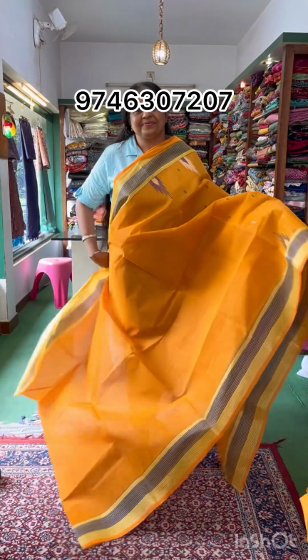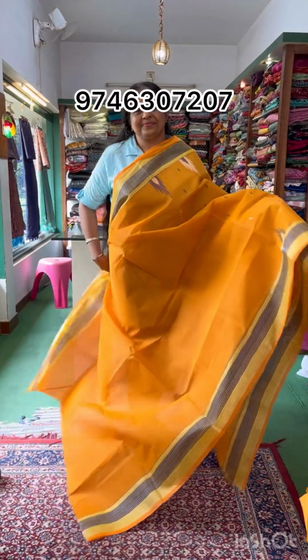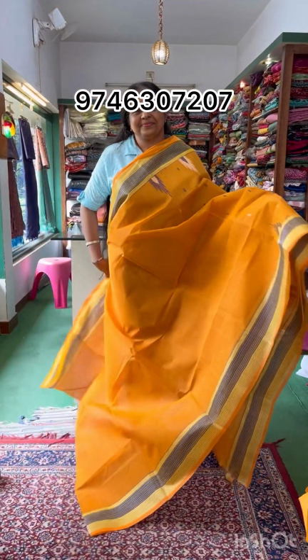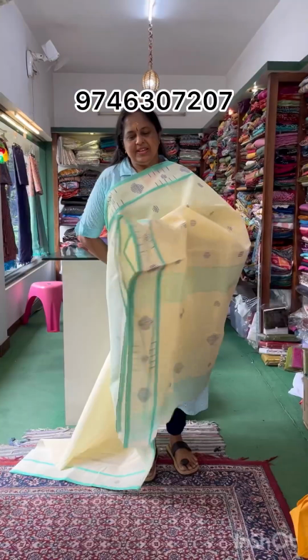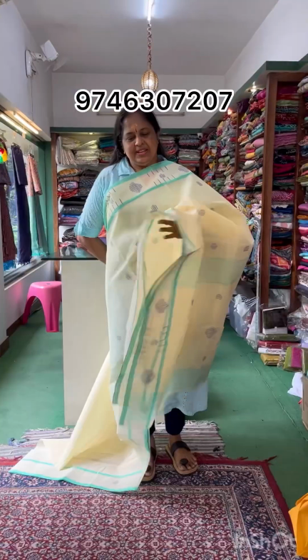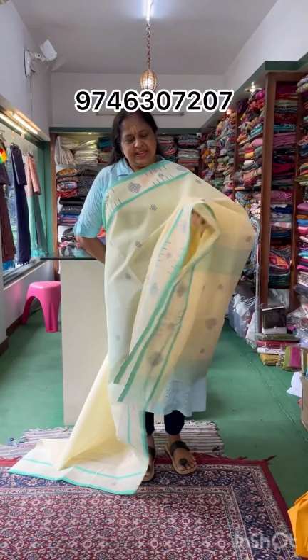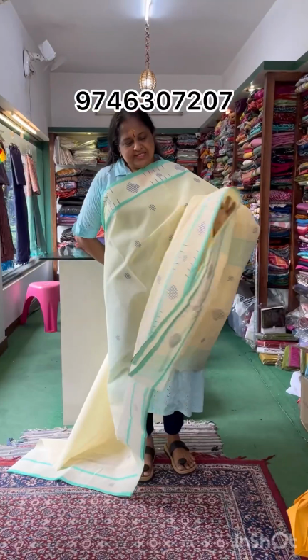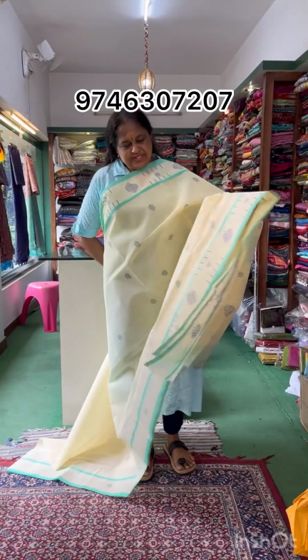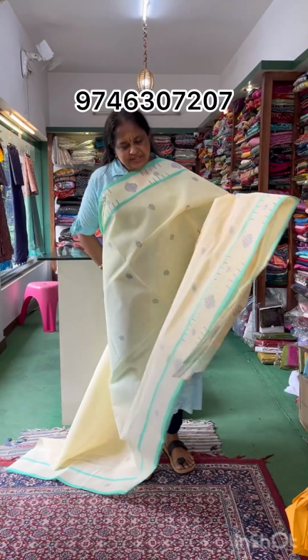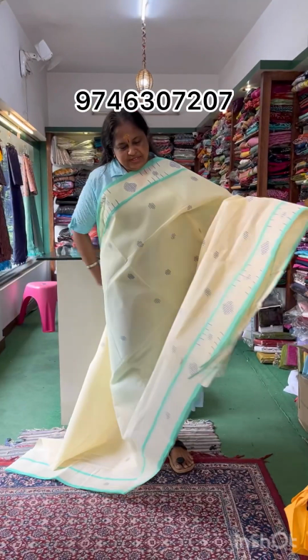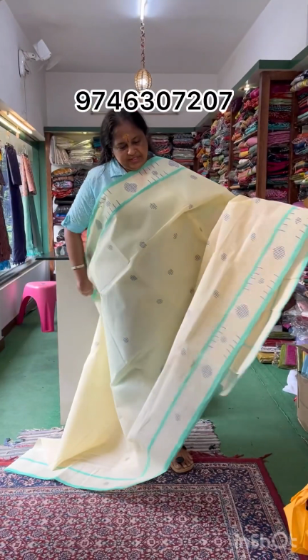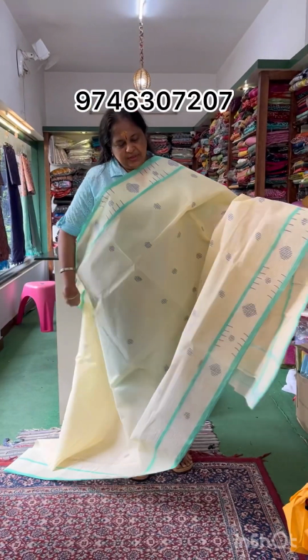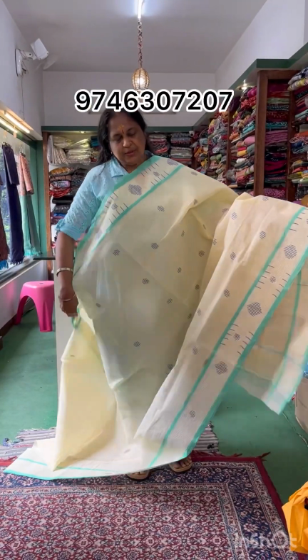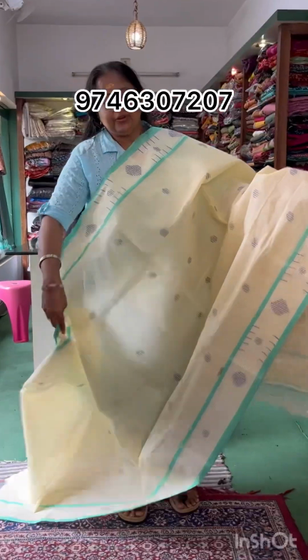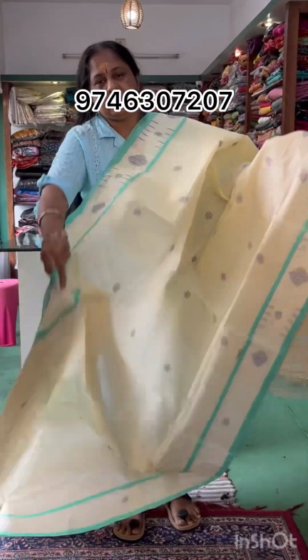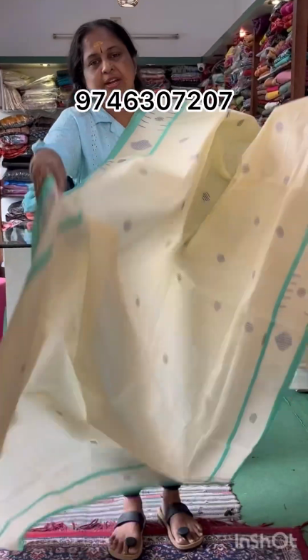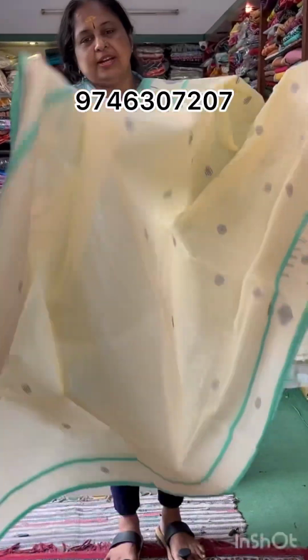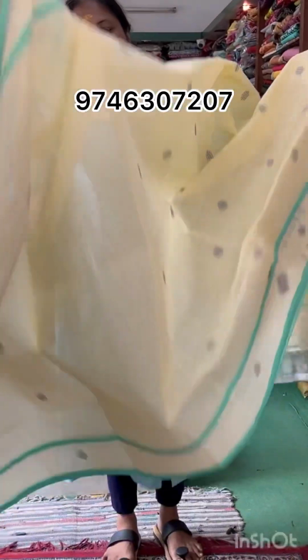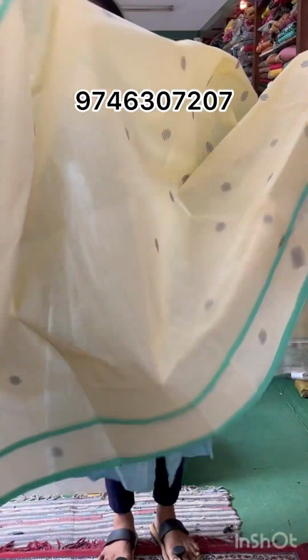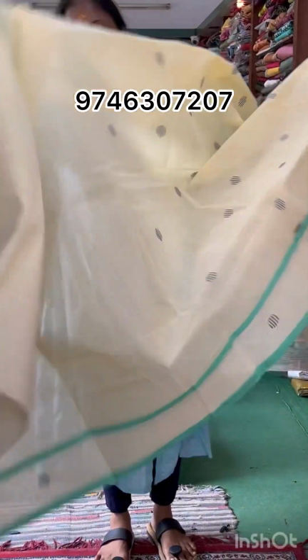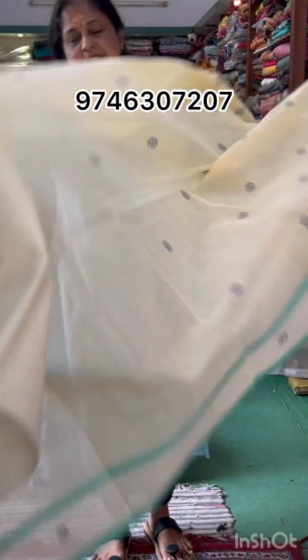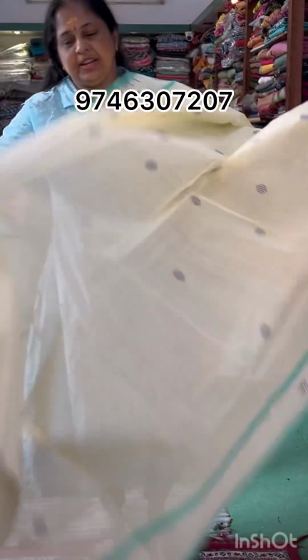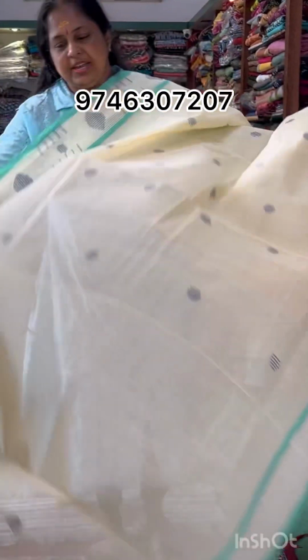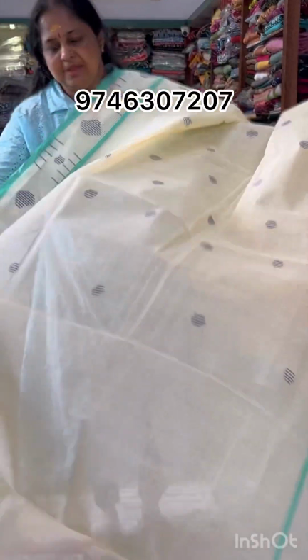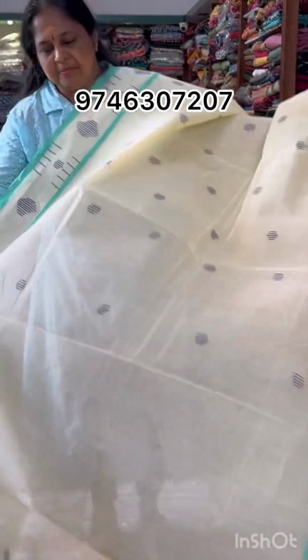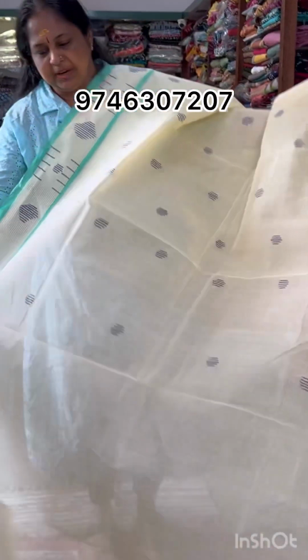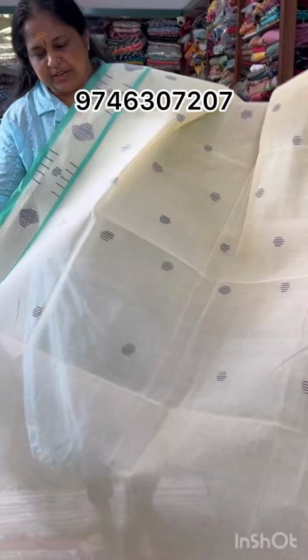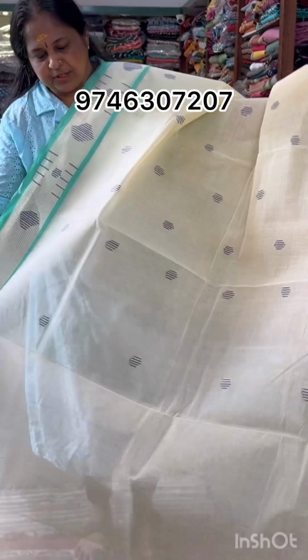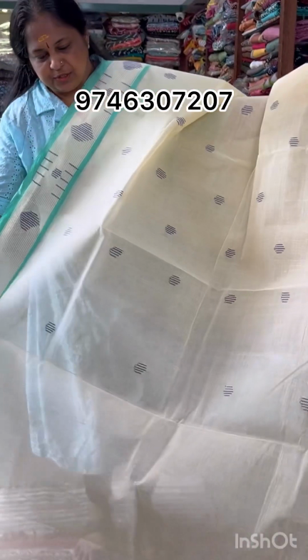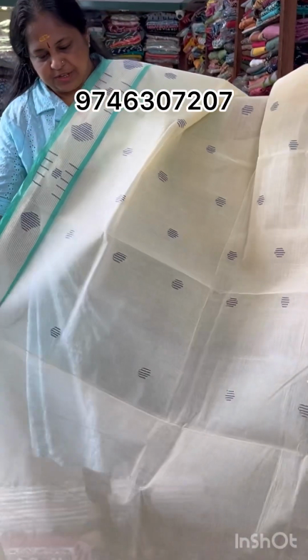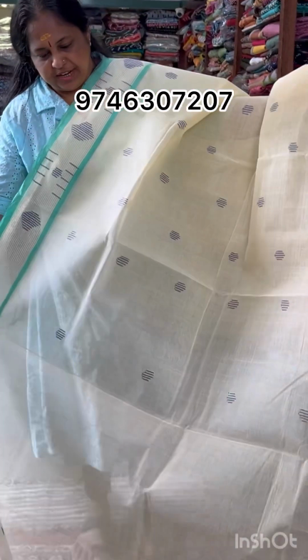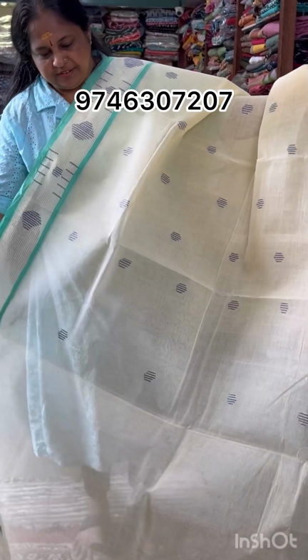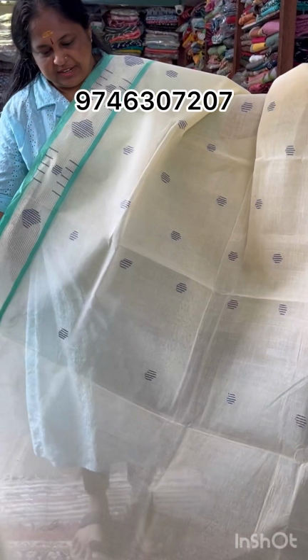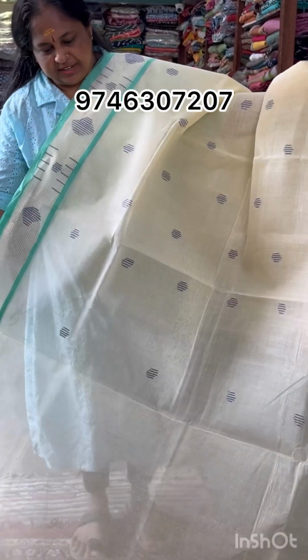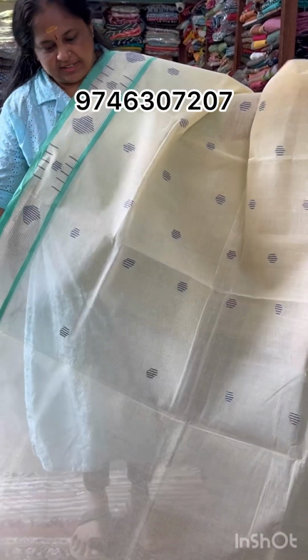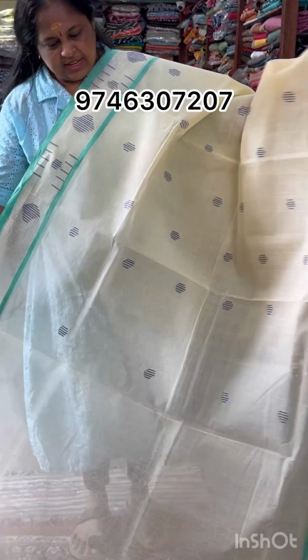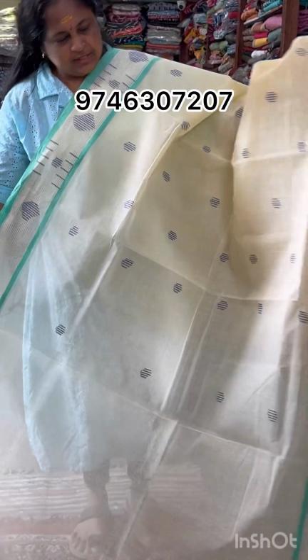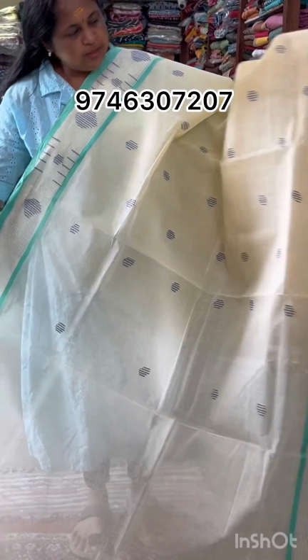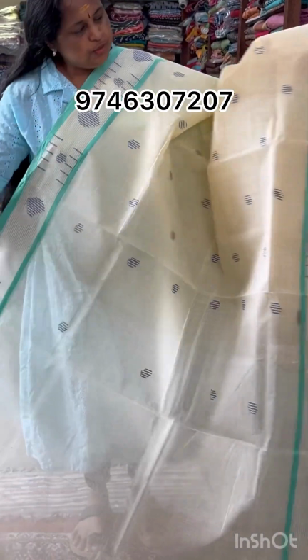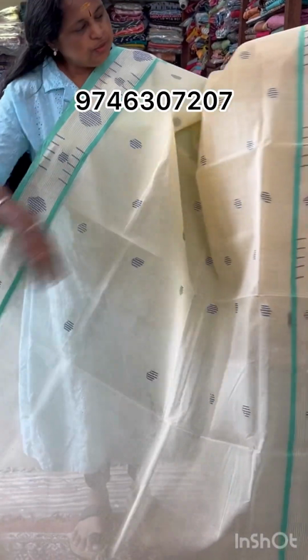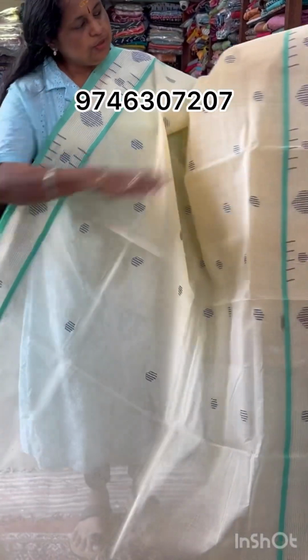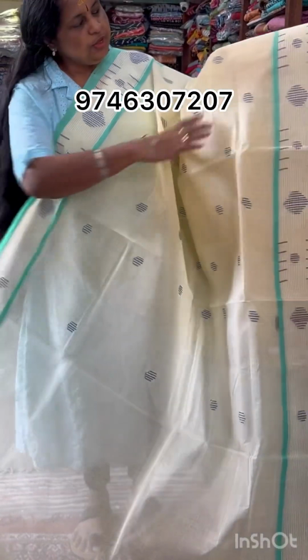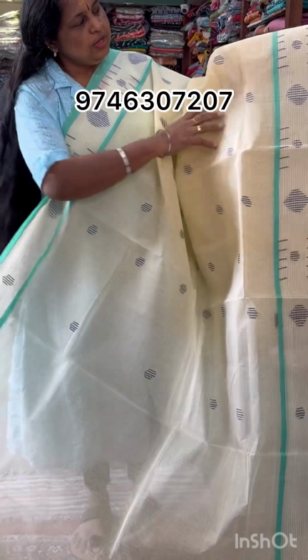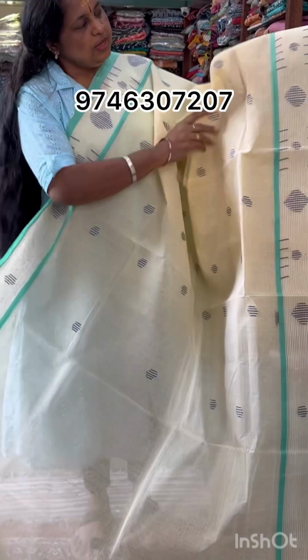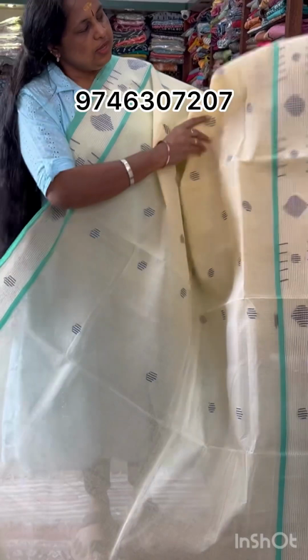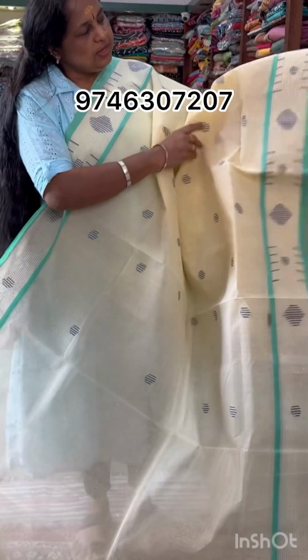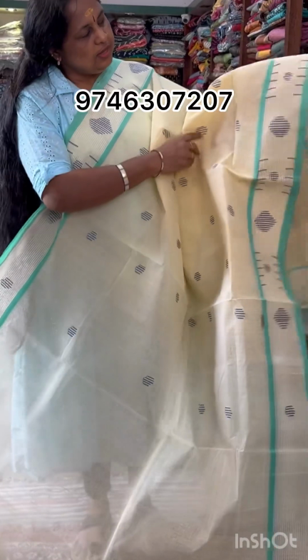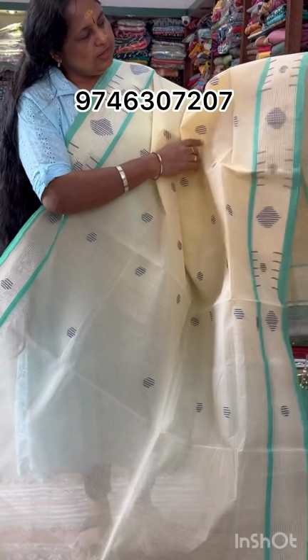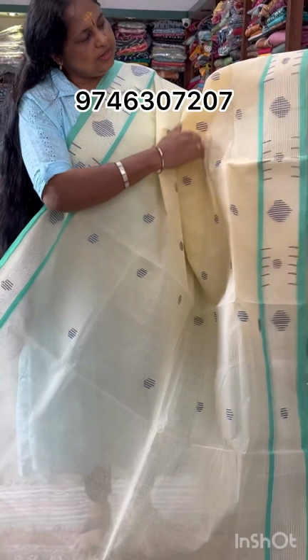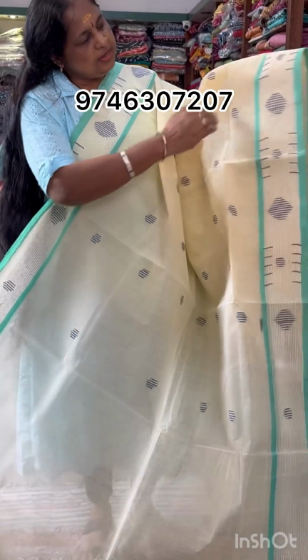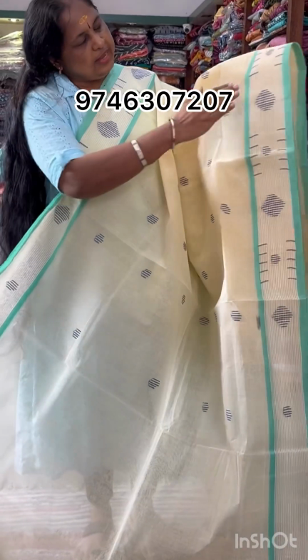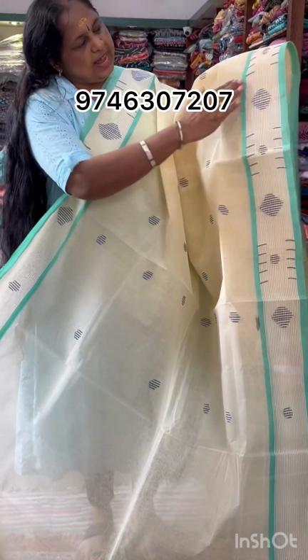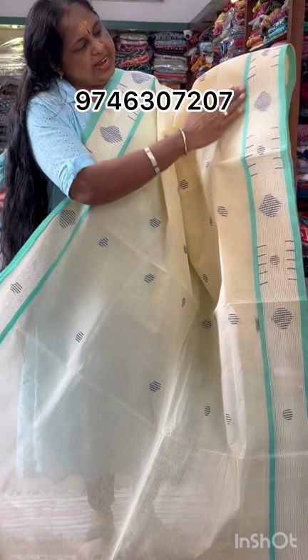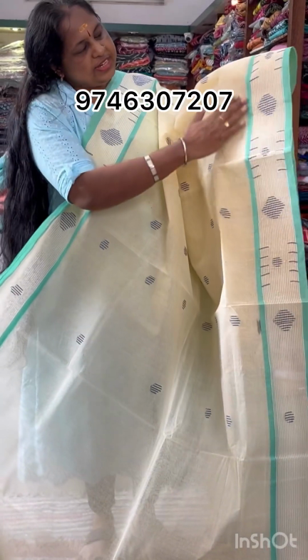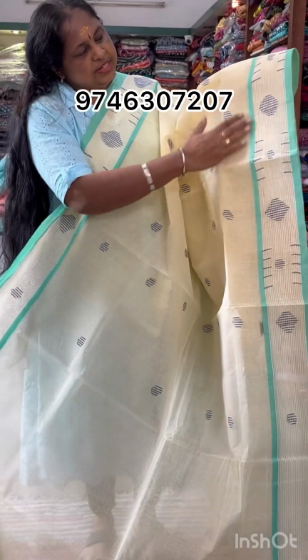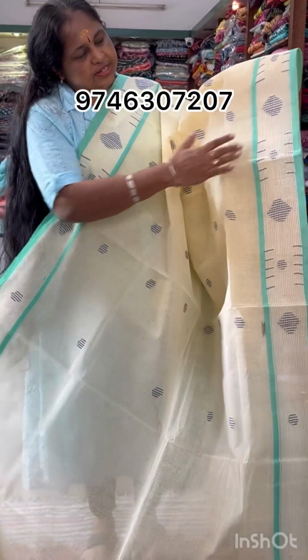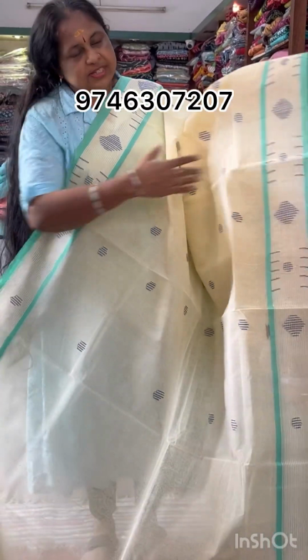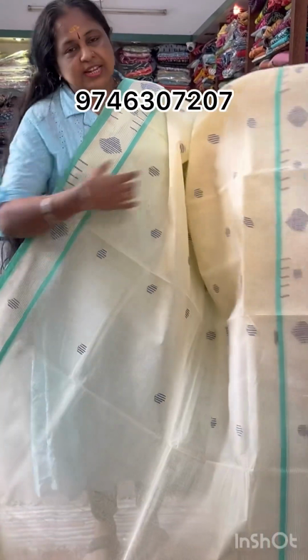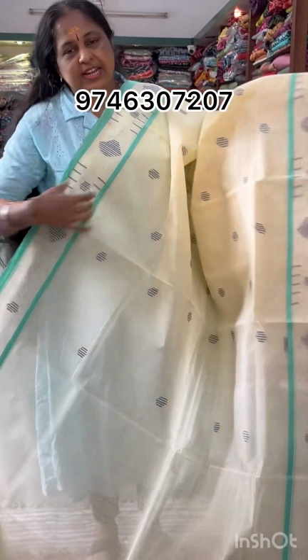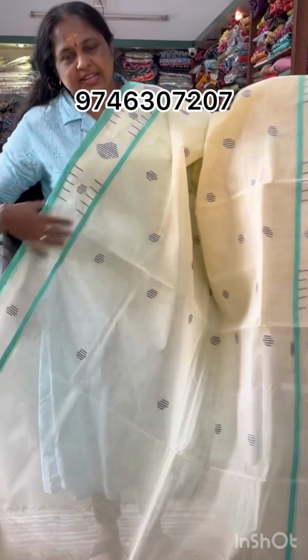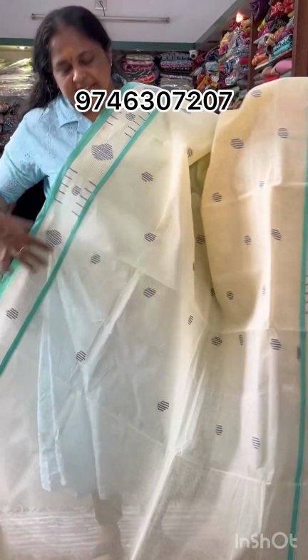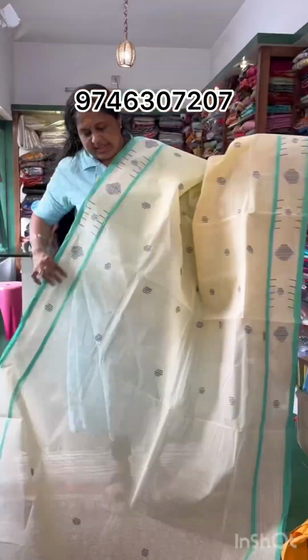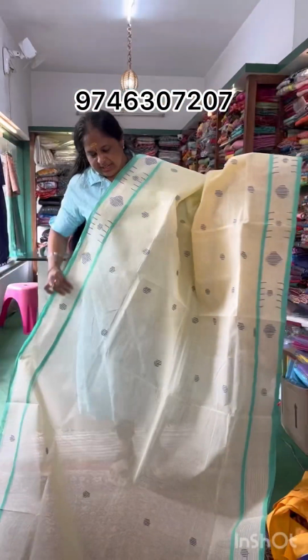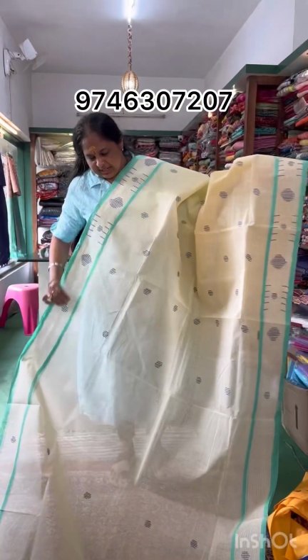Next, it's a cream shade with a light green color.